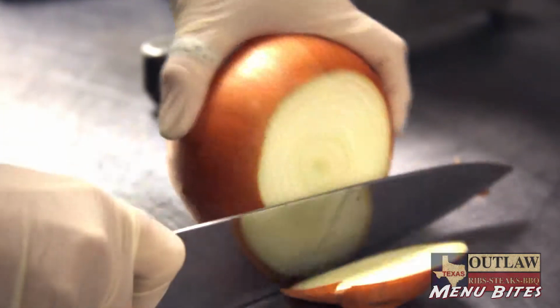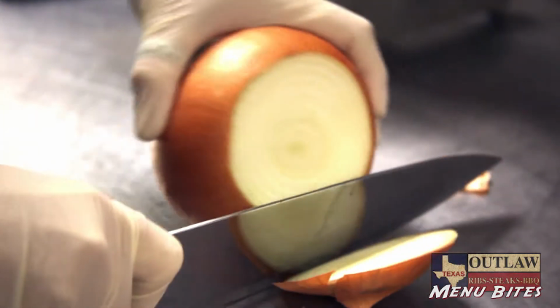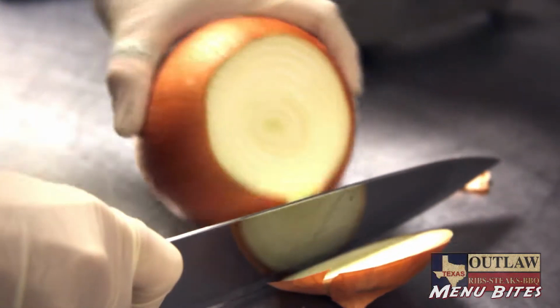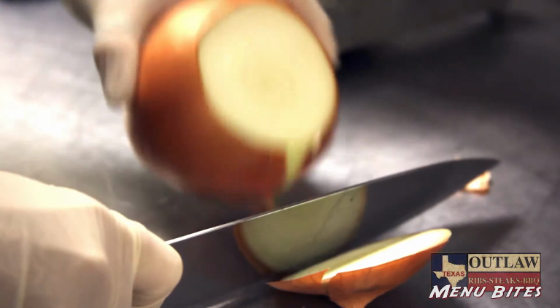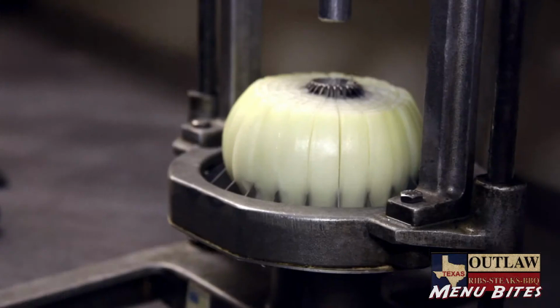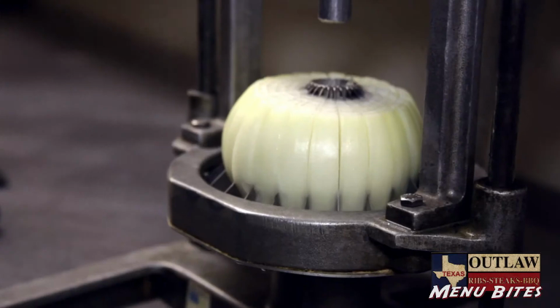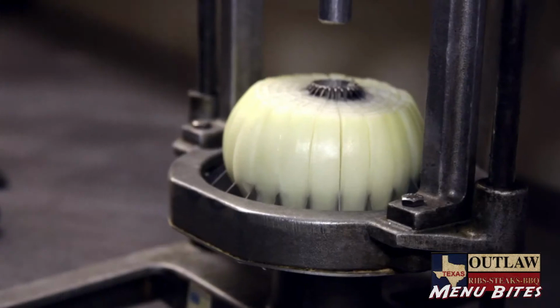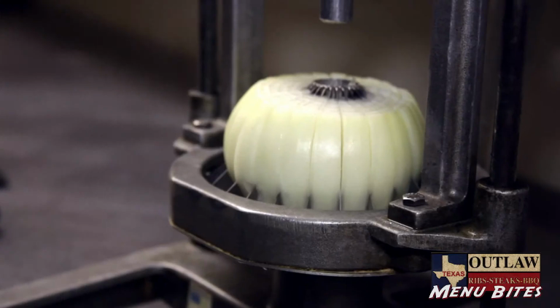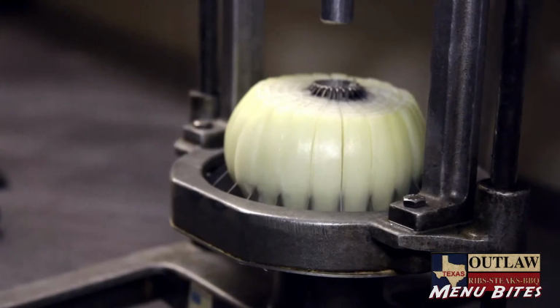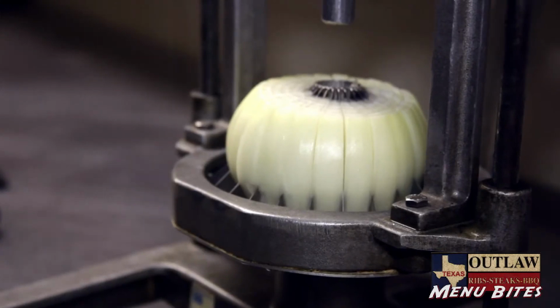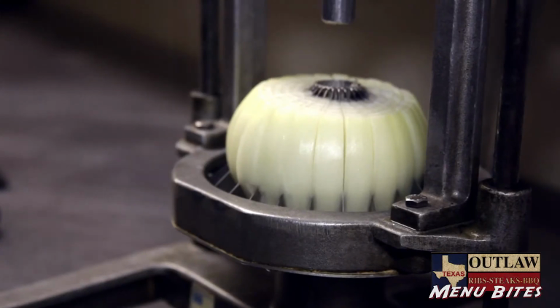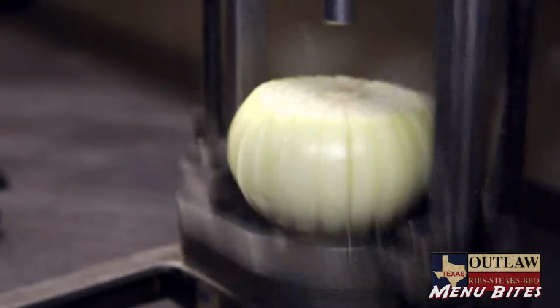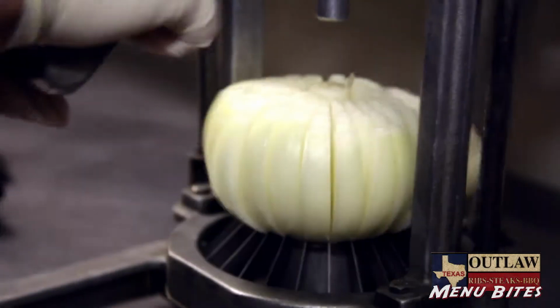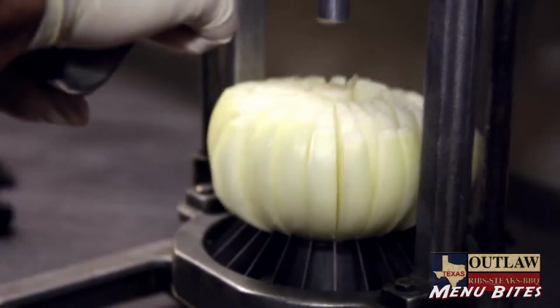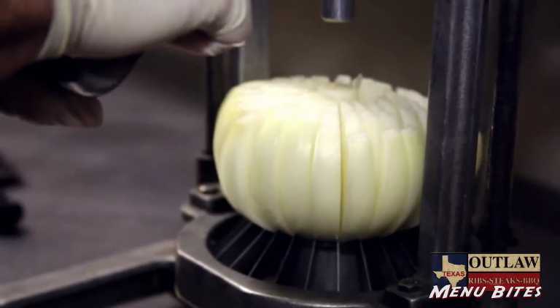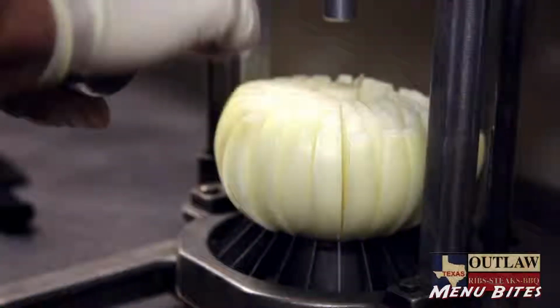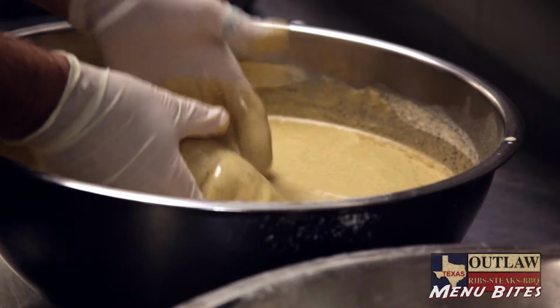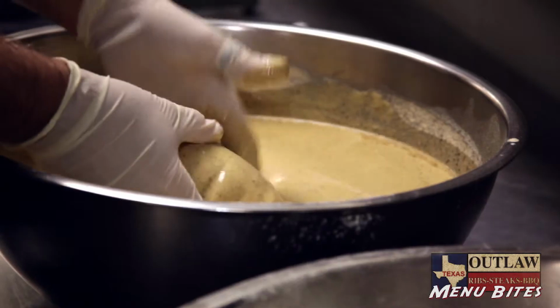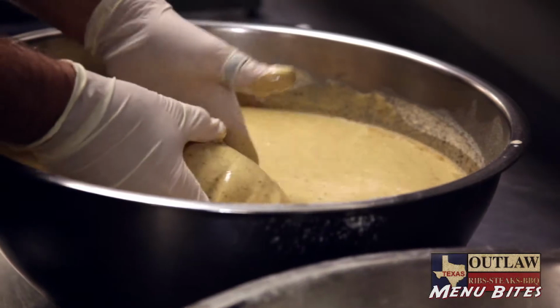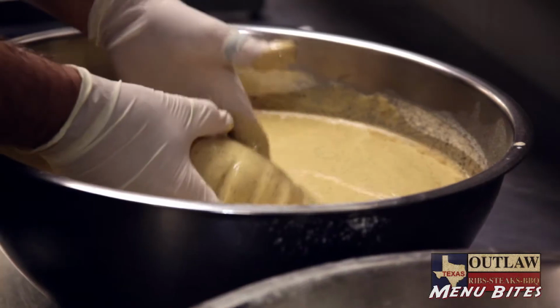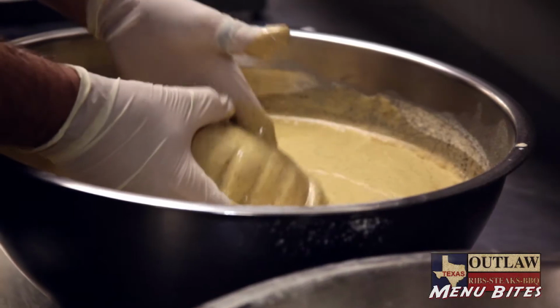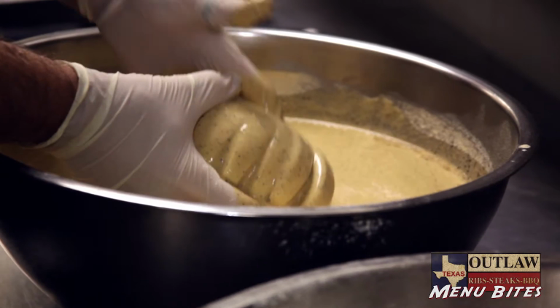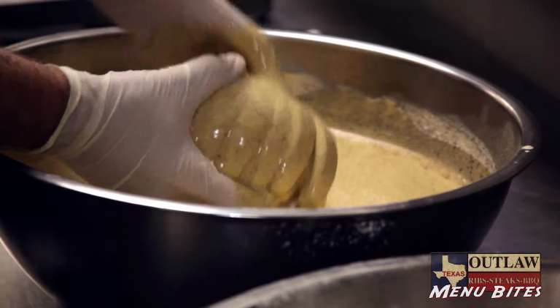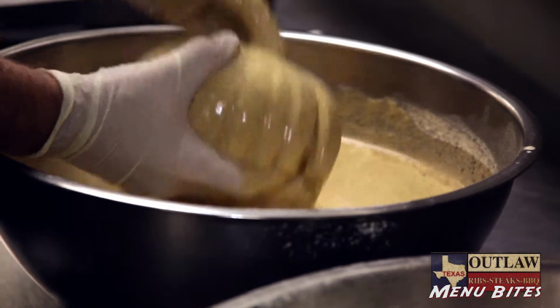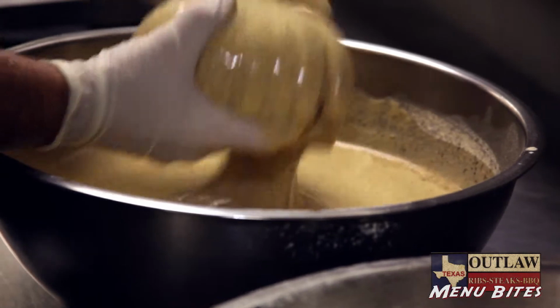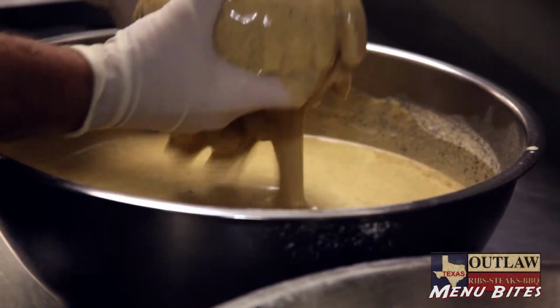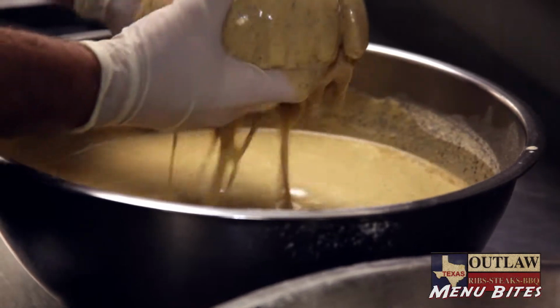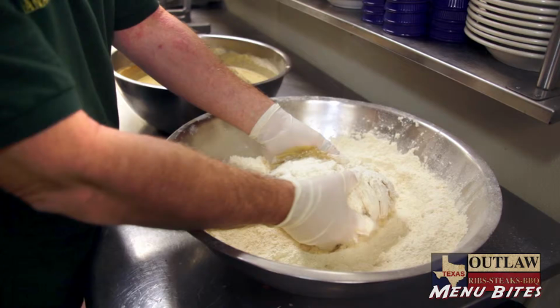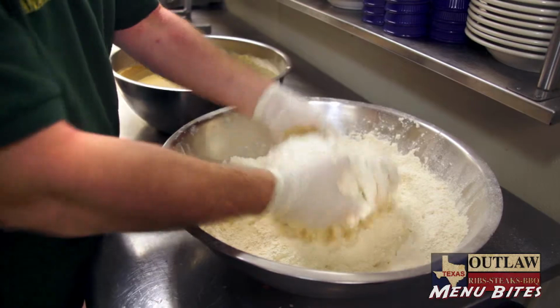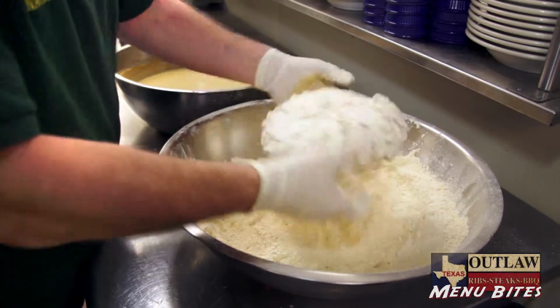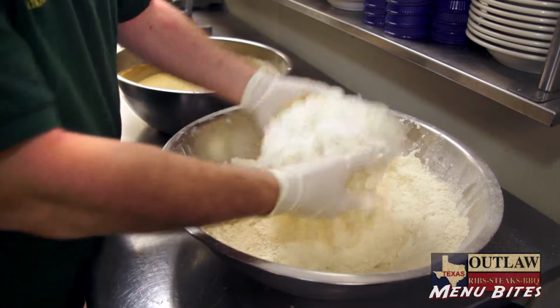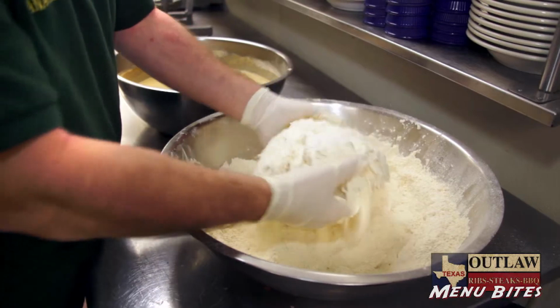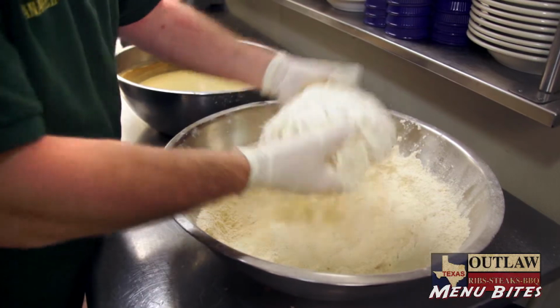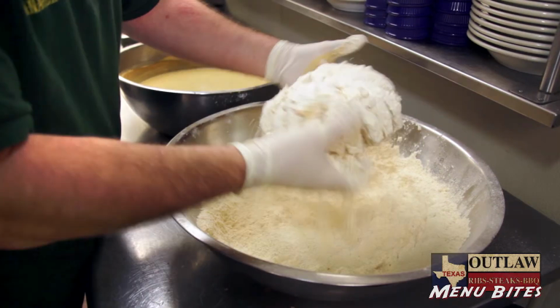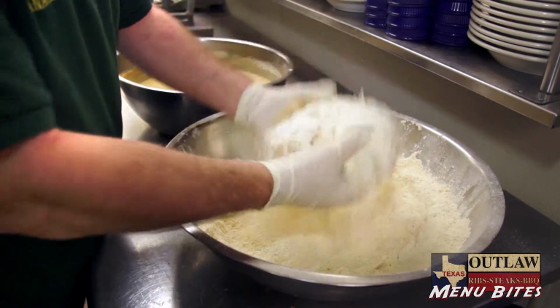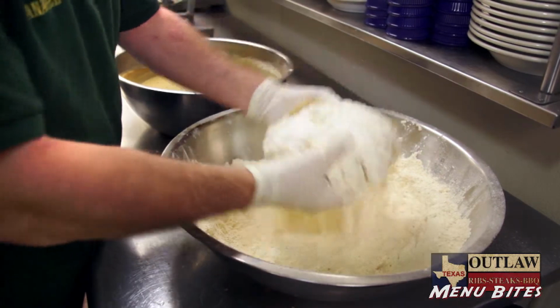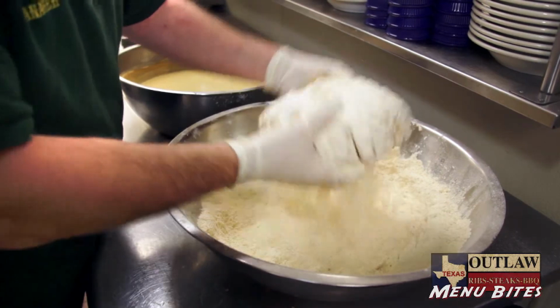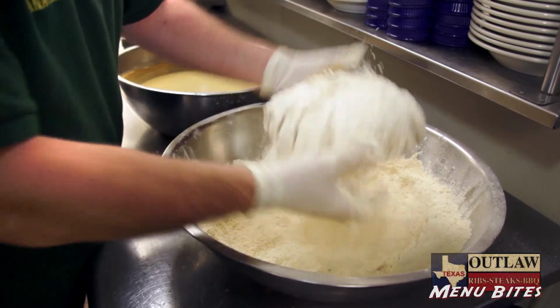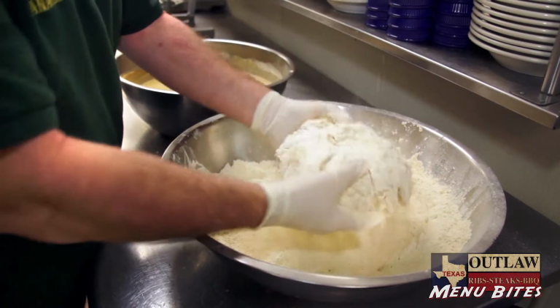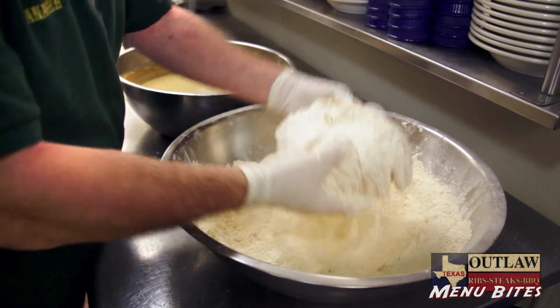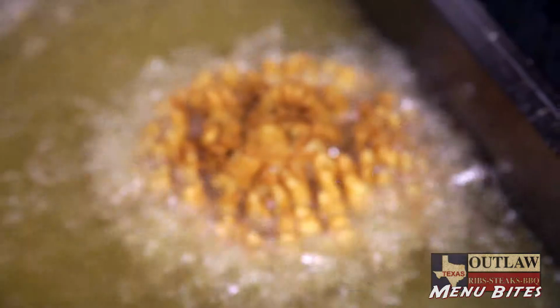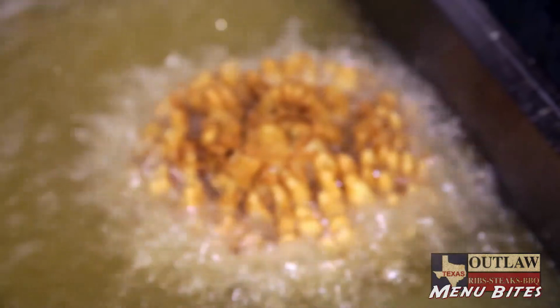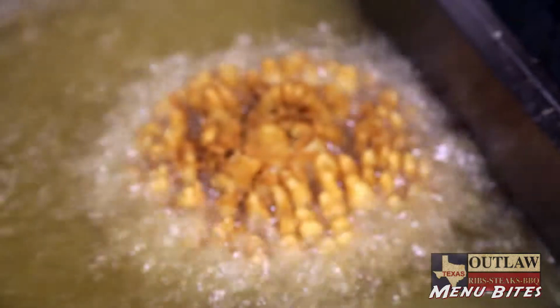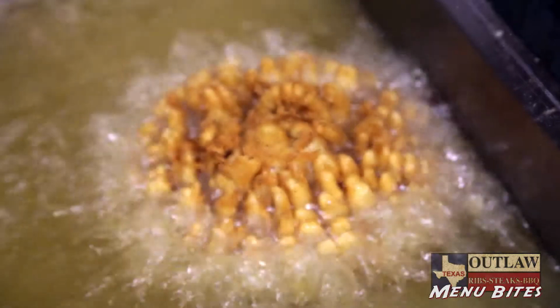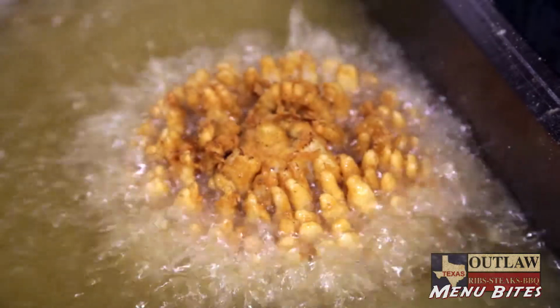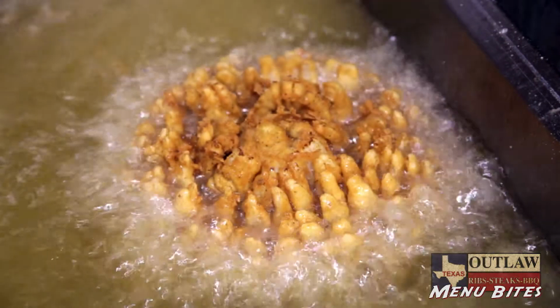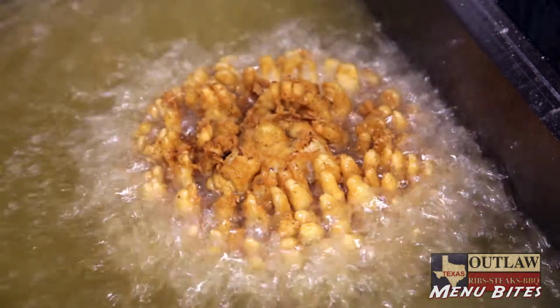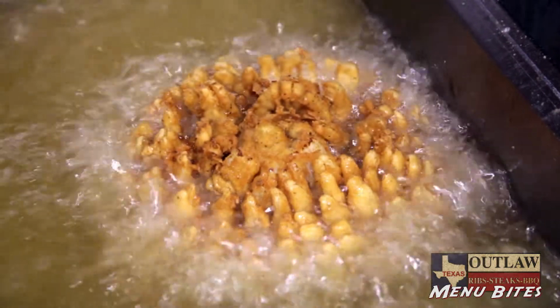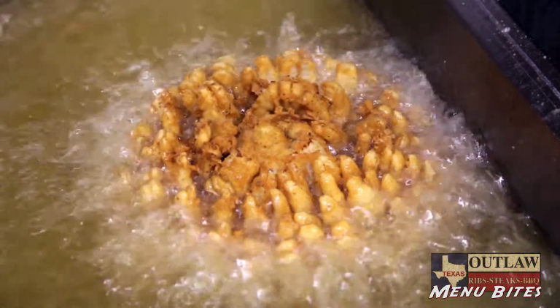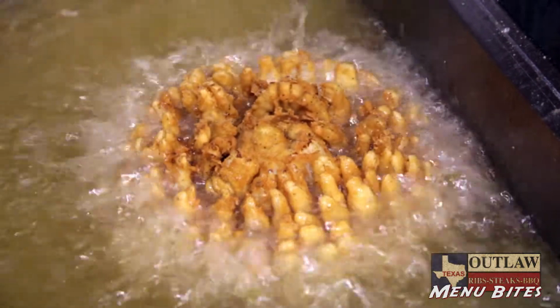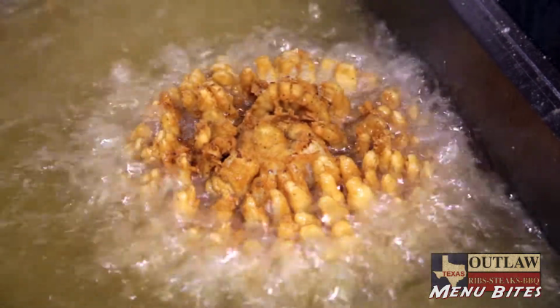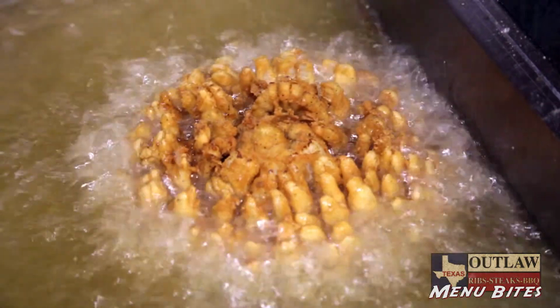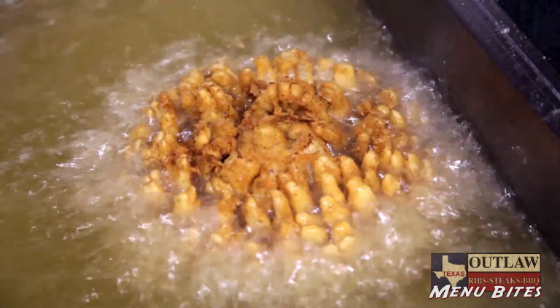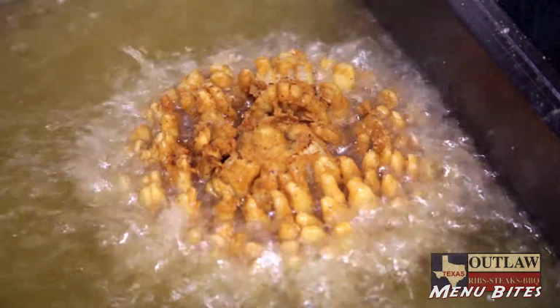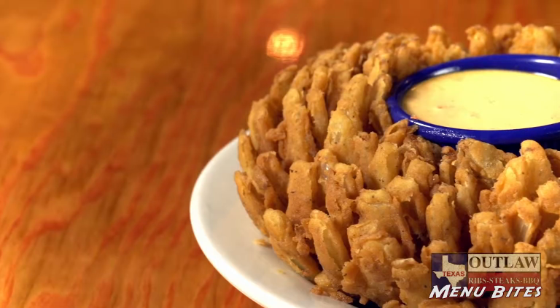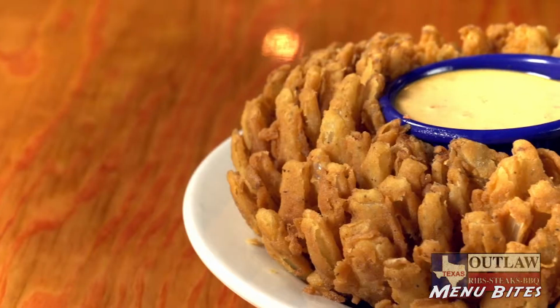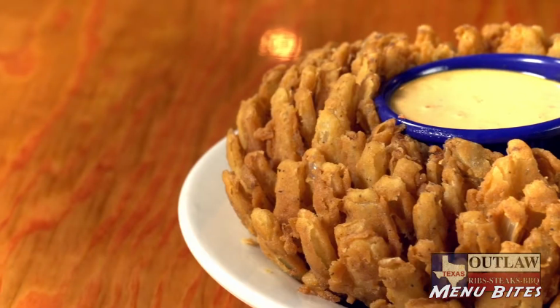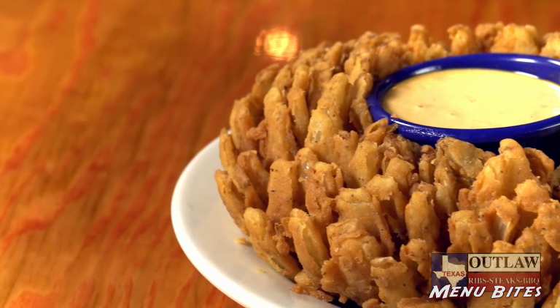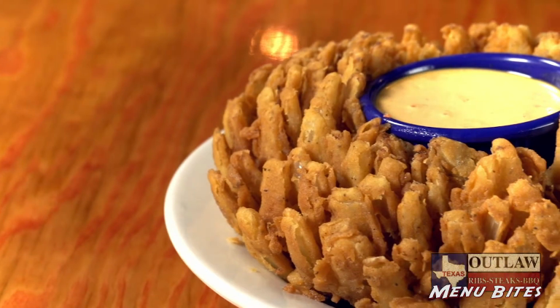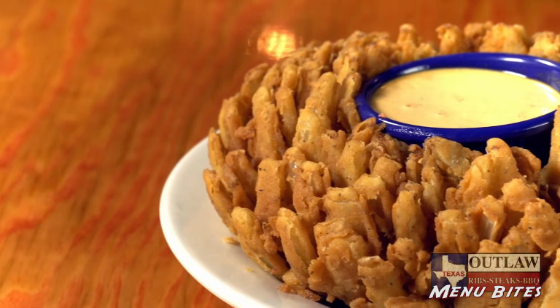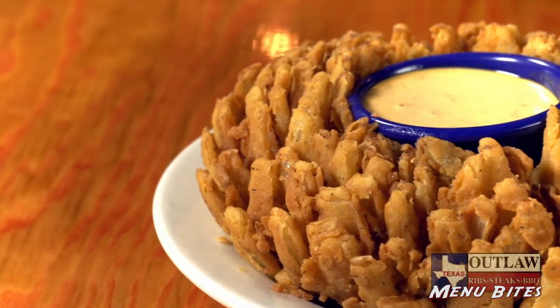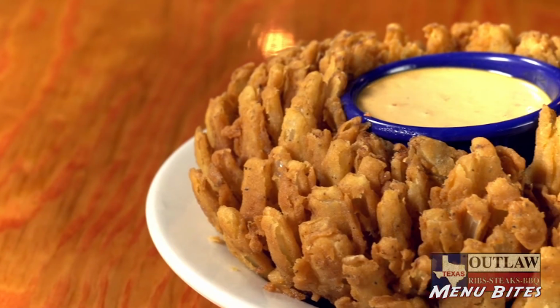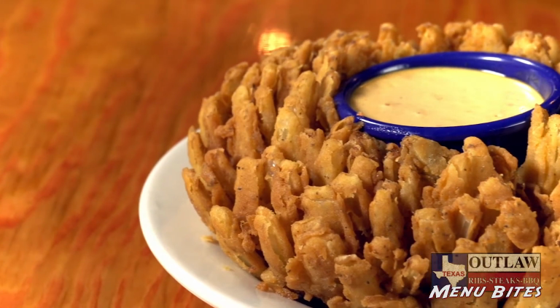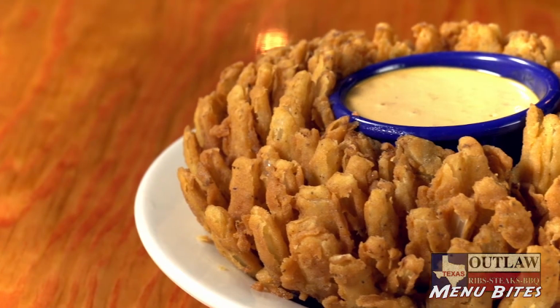Our Texas Outlaw Bloom Onion is a fresh cut Vidalia onion deep-fried with our own special sauce.